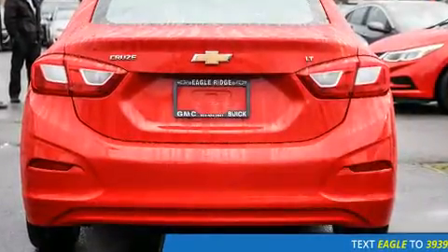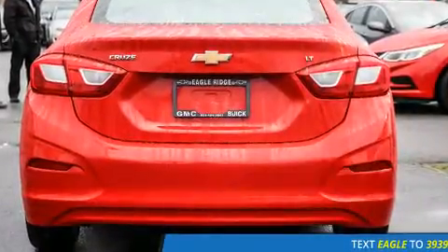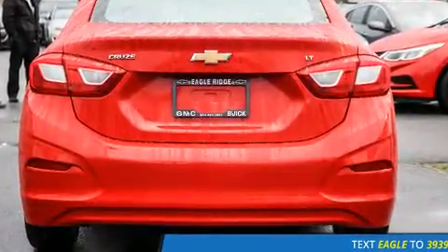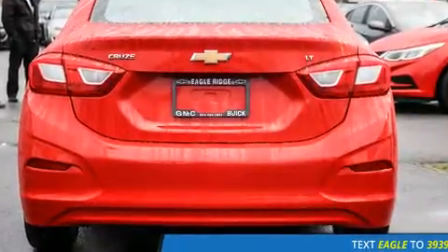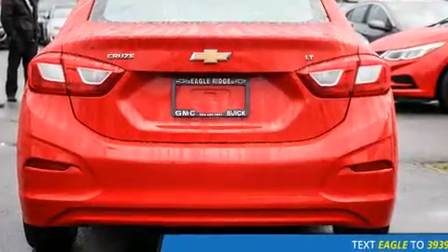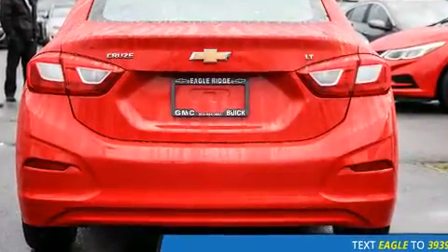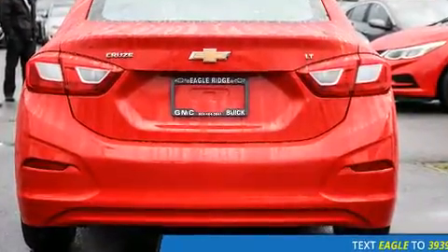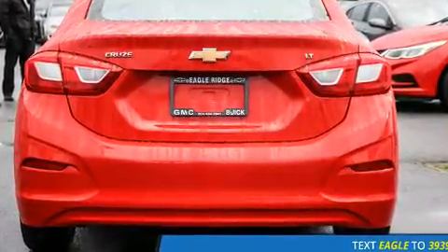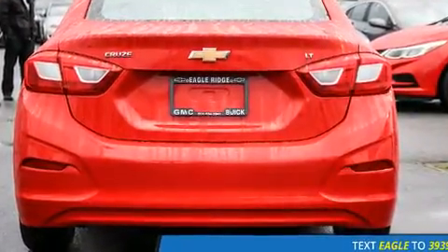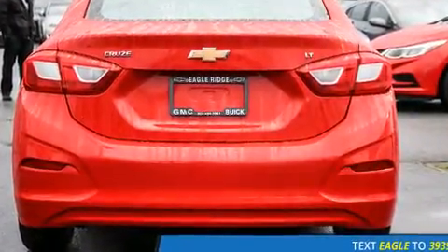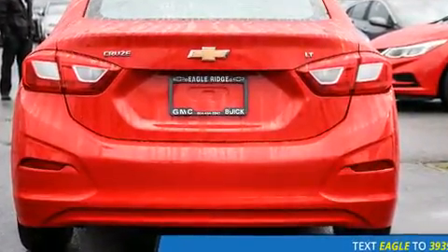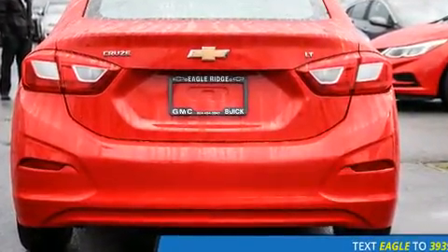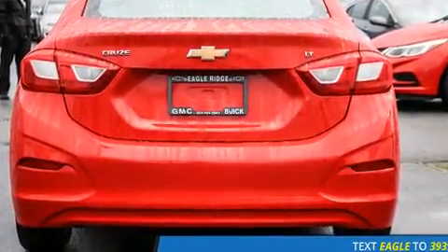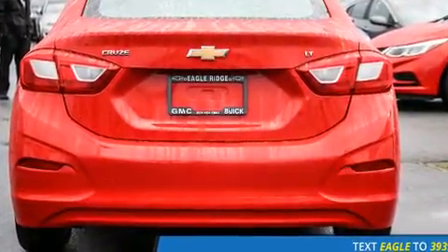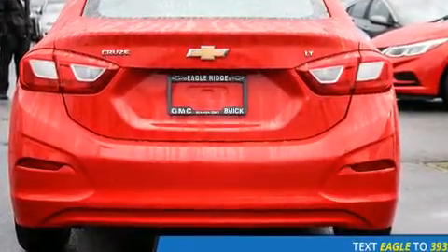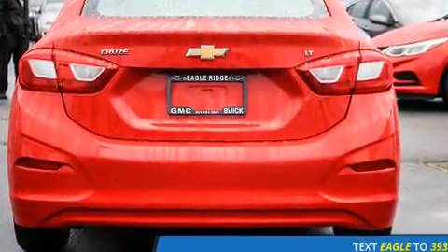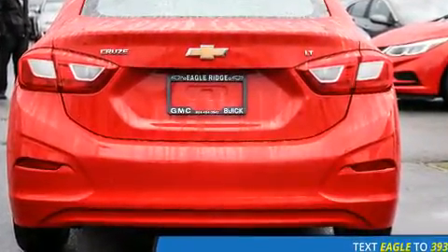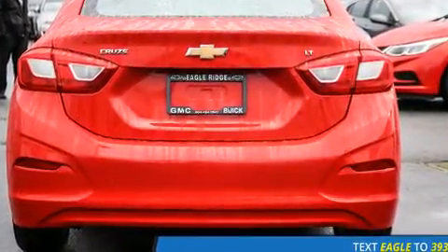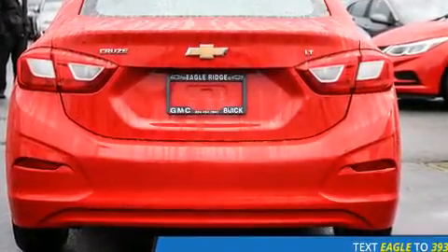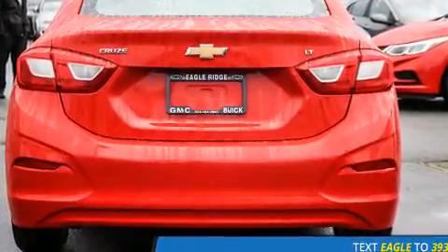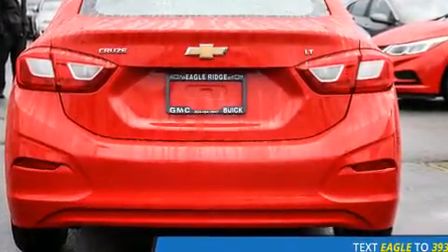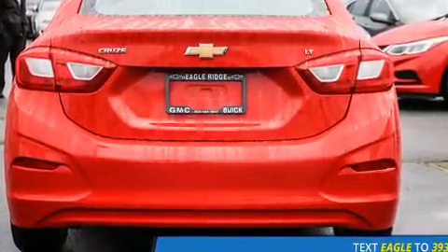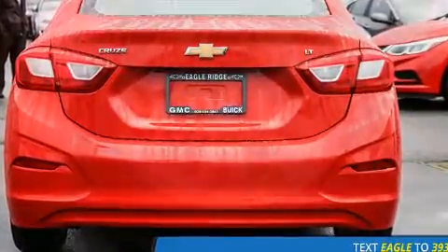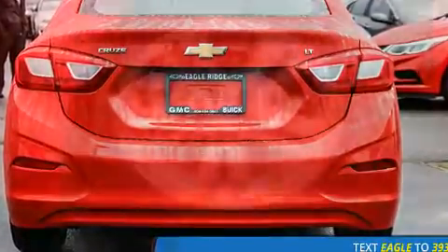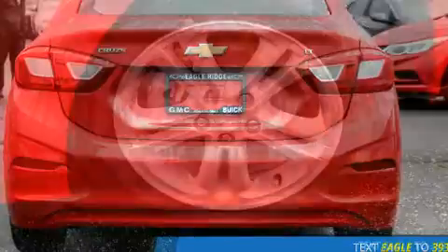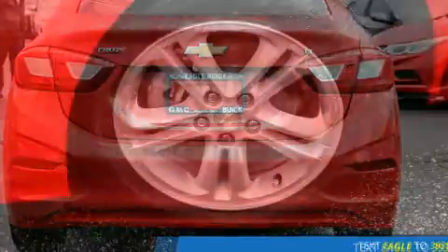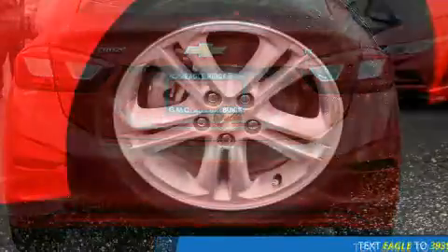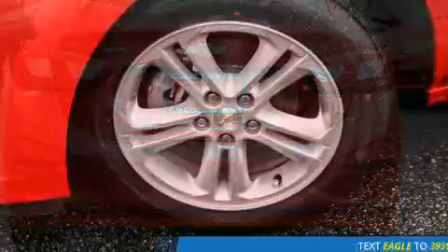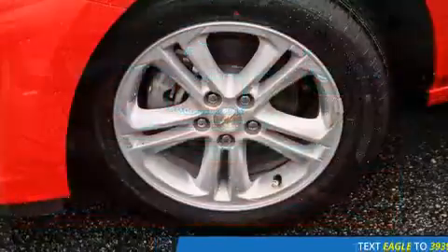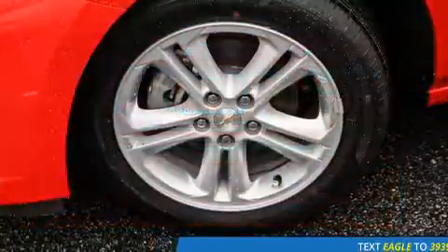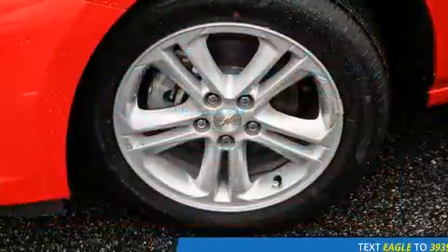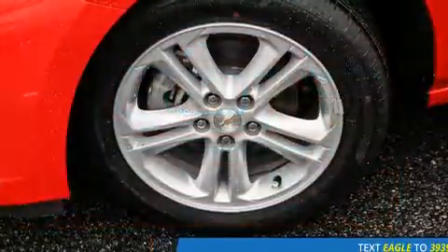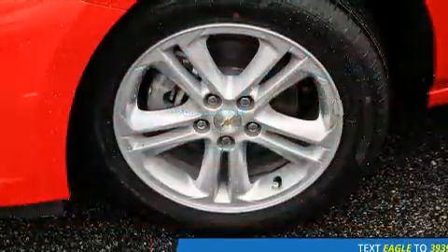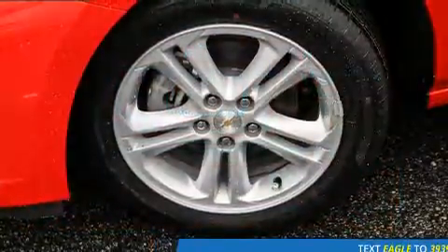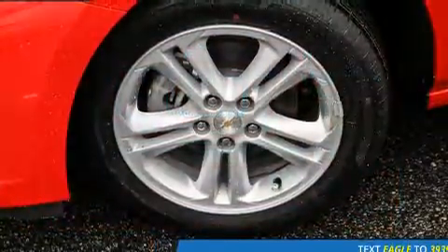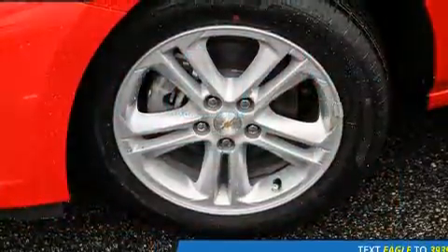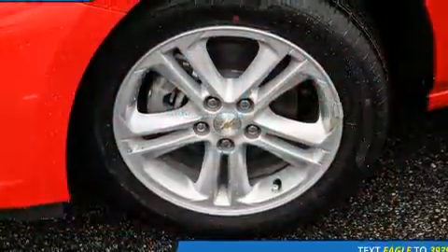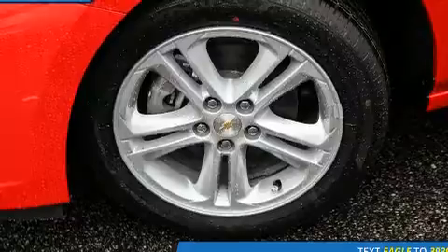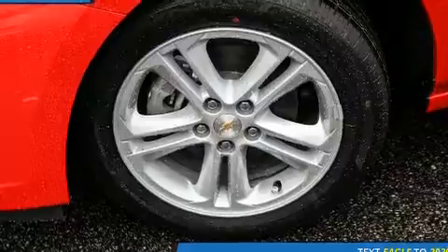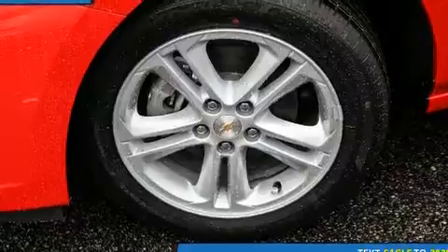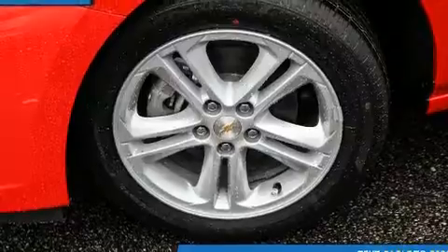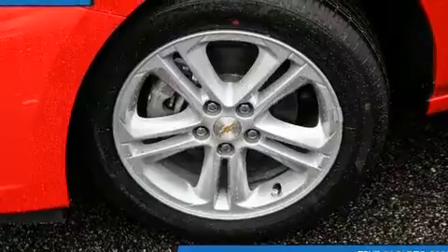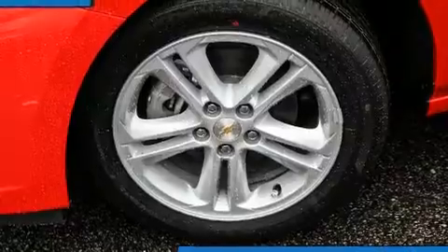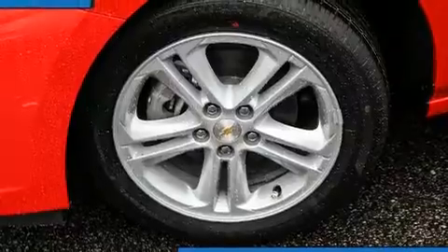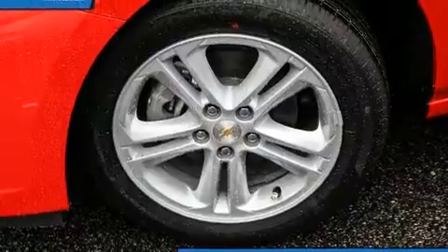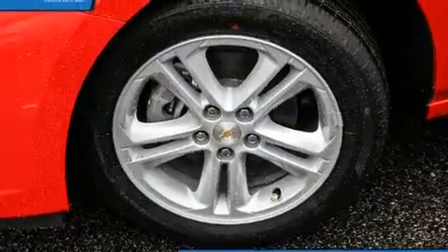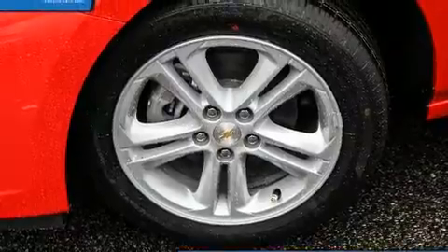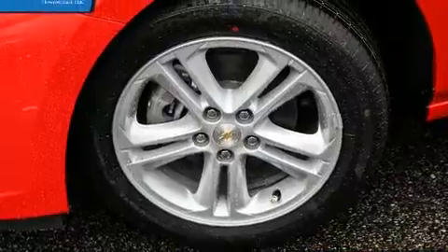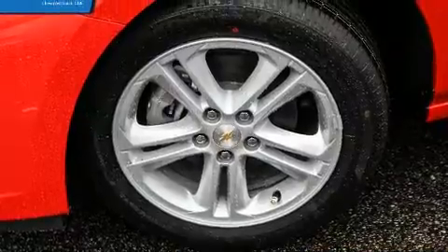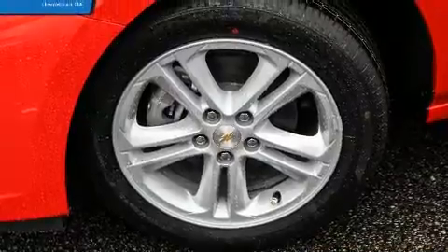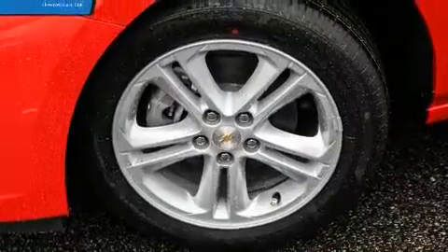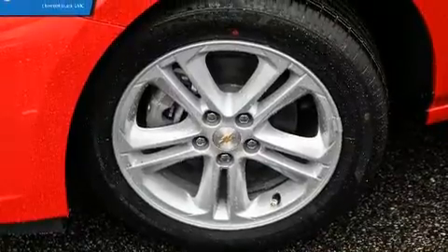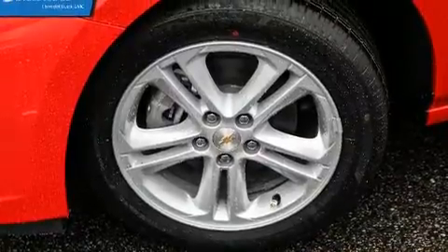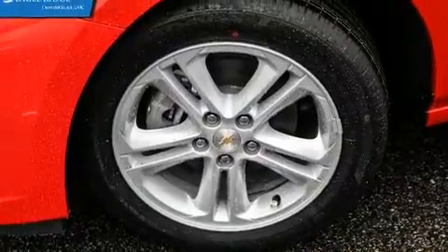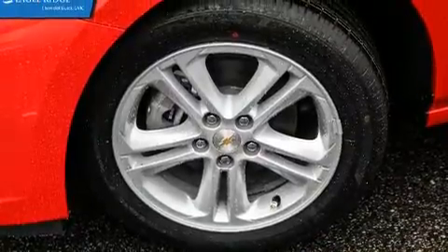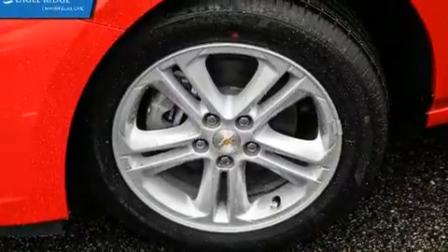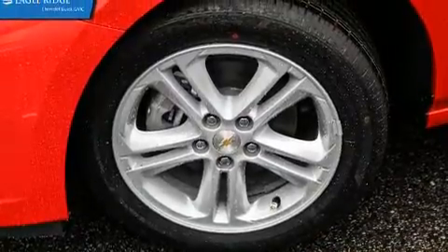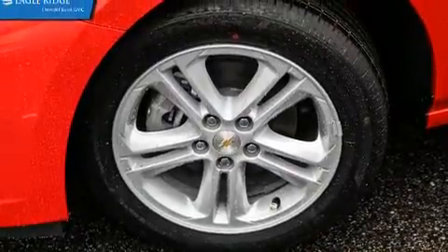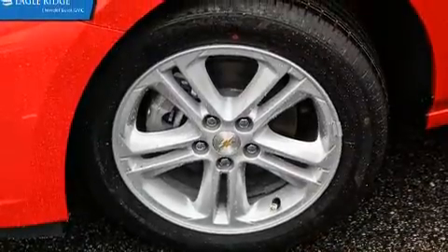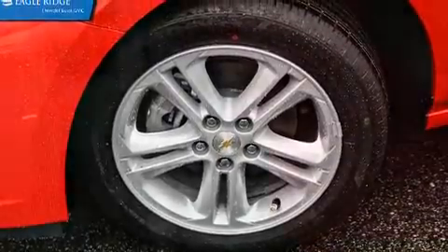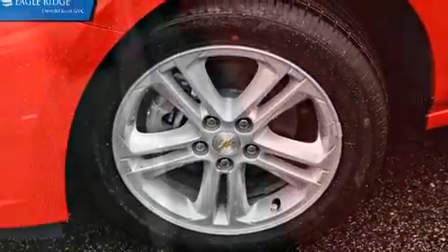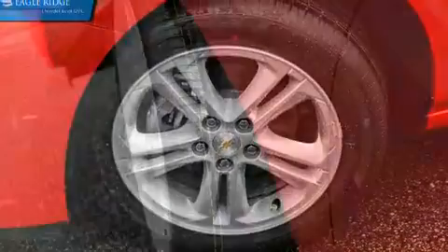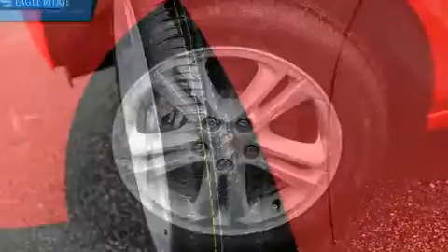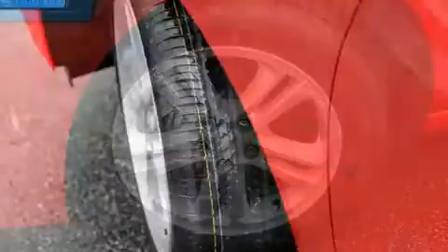Top features include heated front seats, variably intermittent wipers, a trip computer, and remote keyless entry.